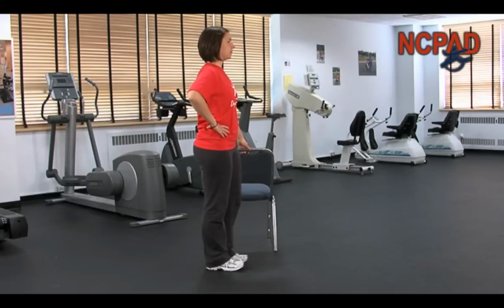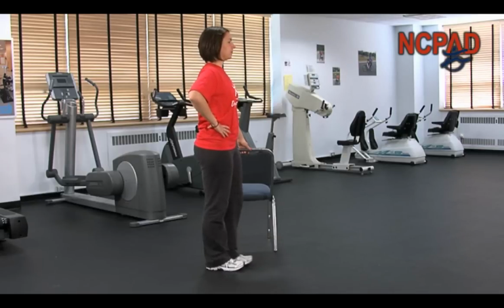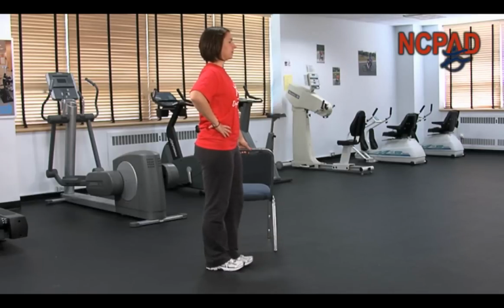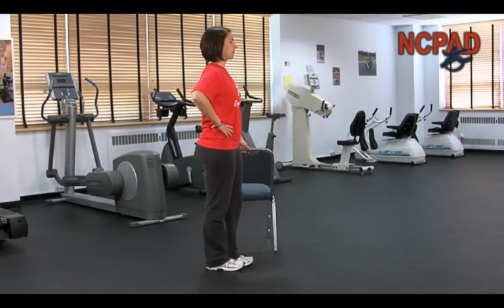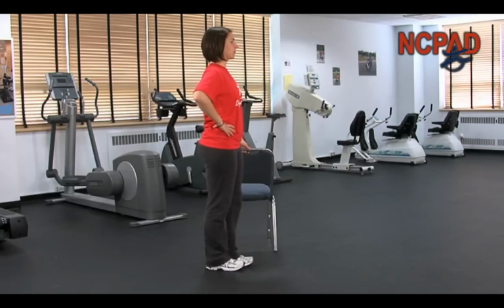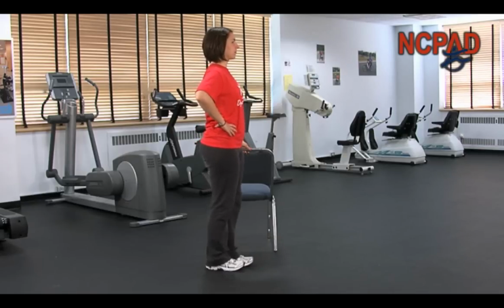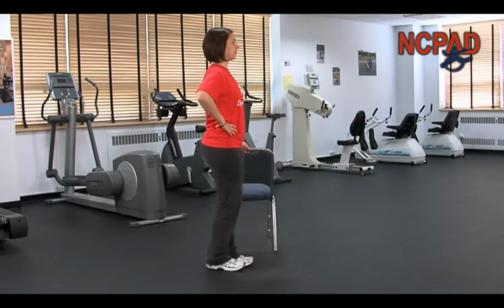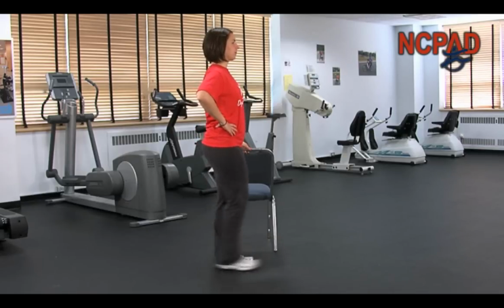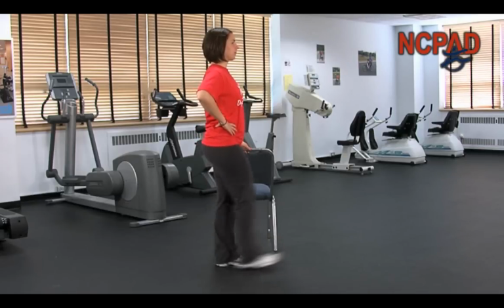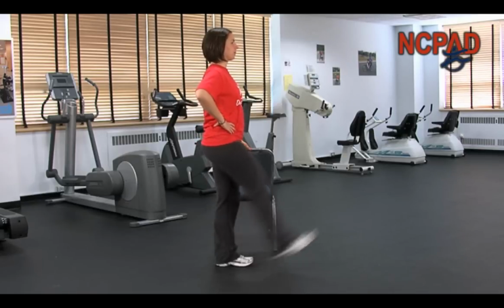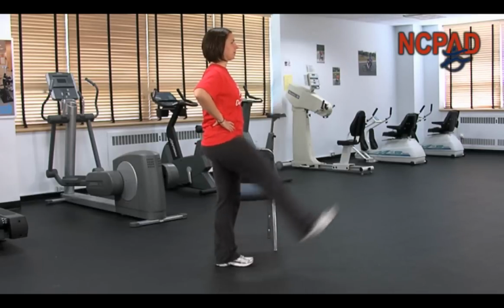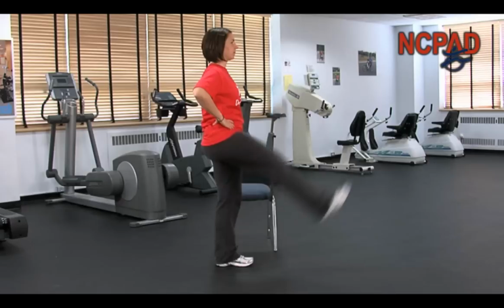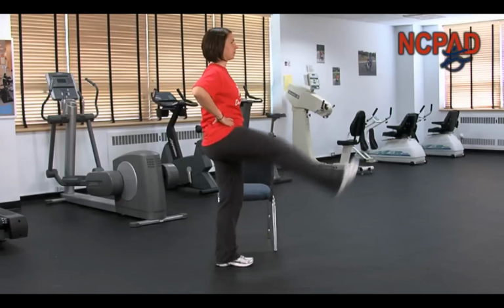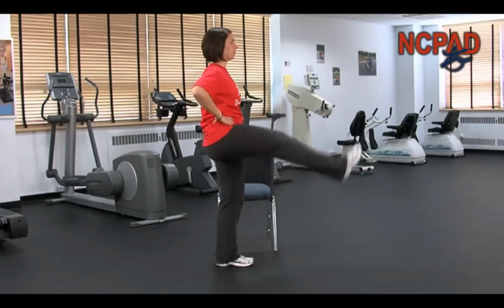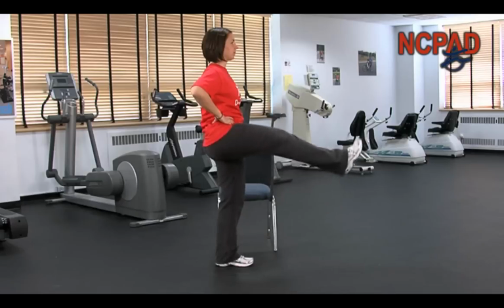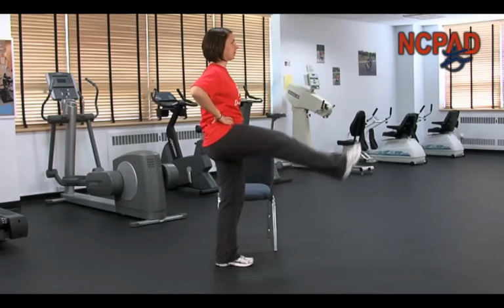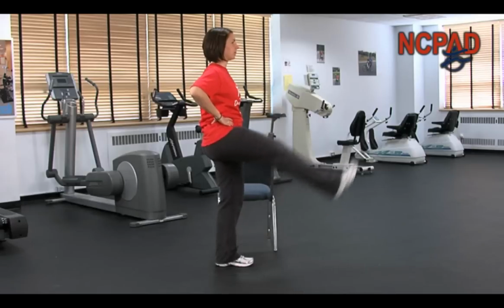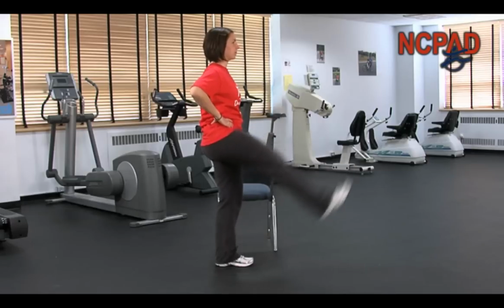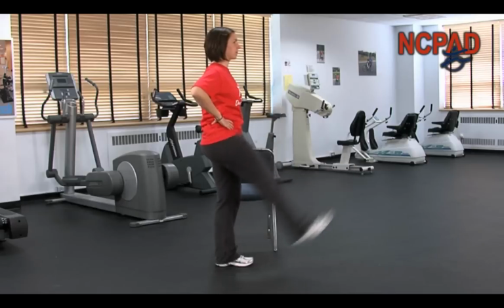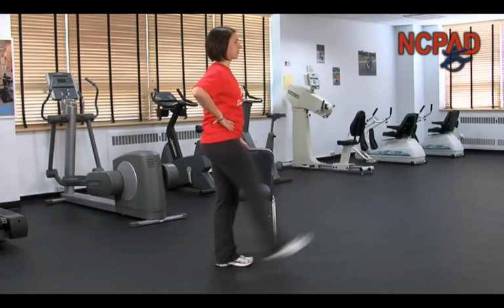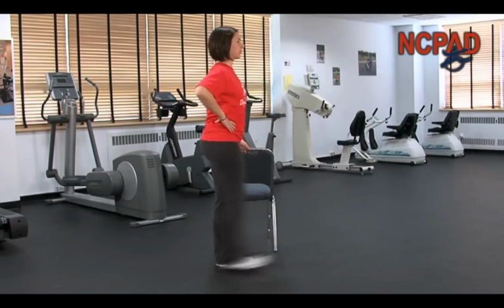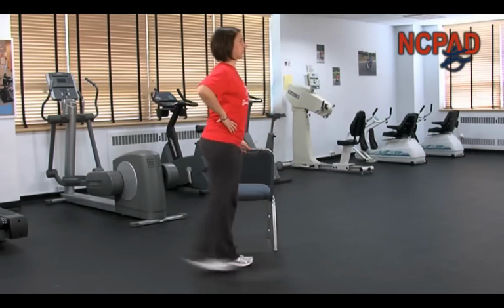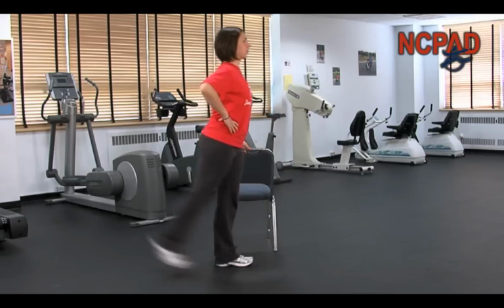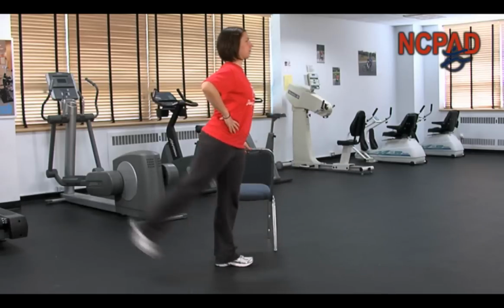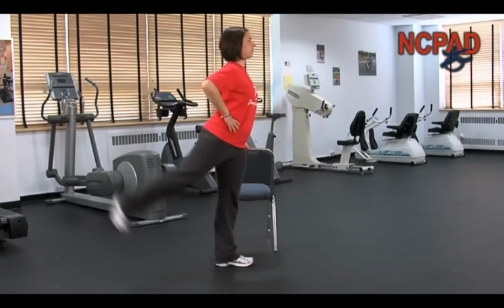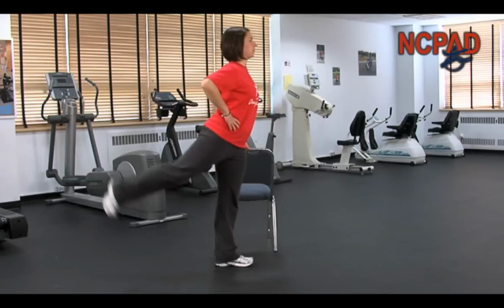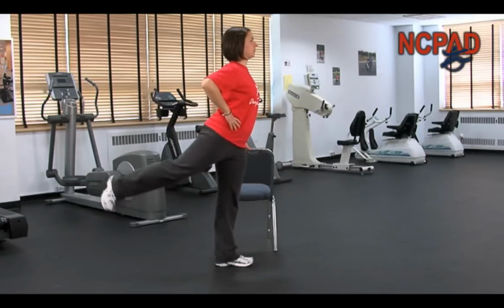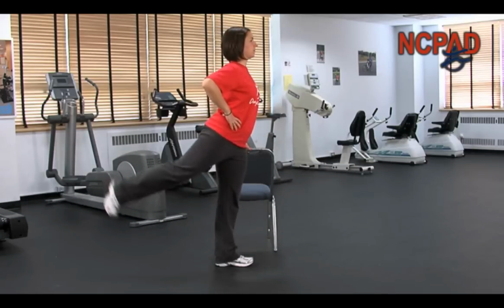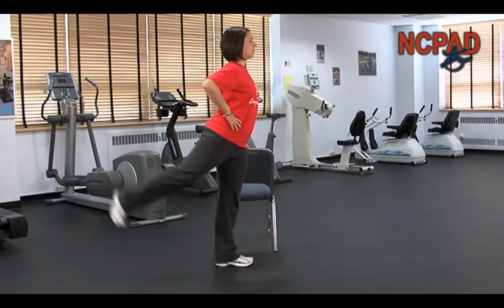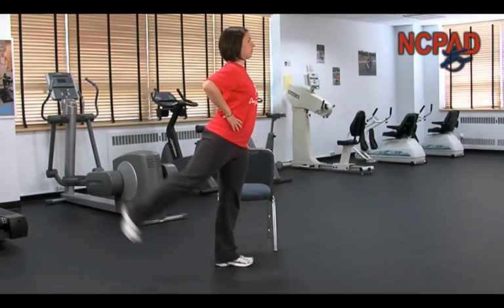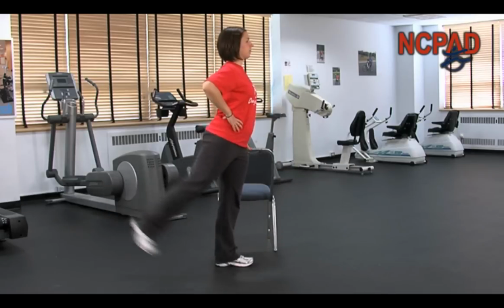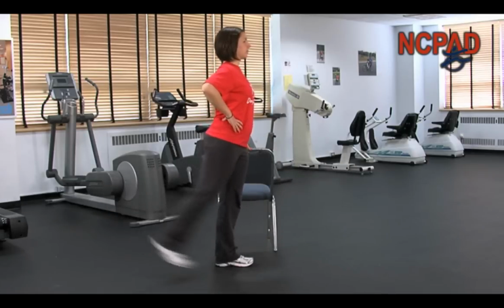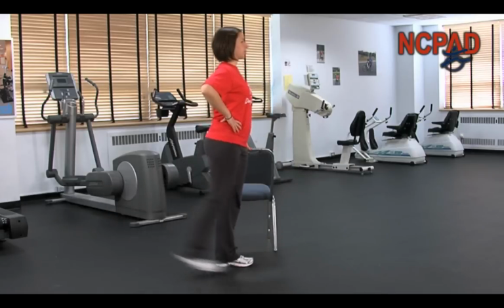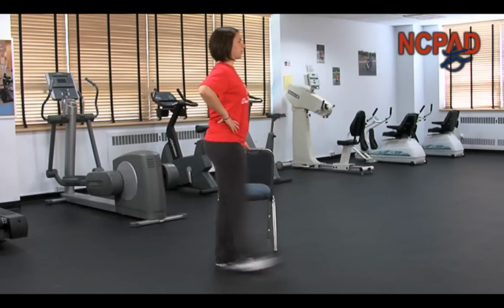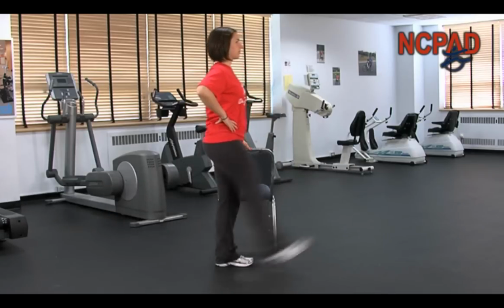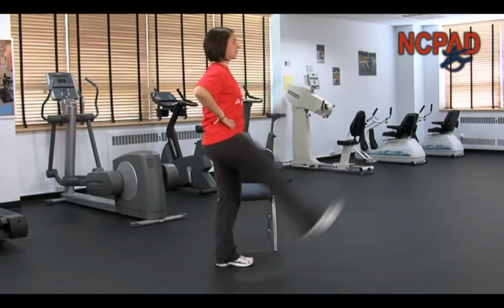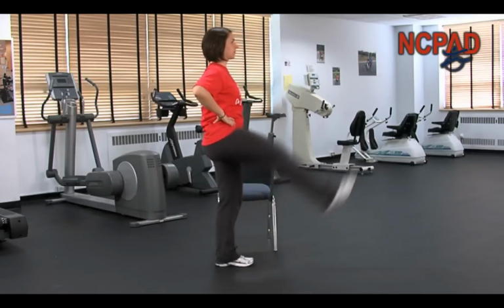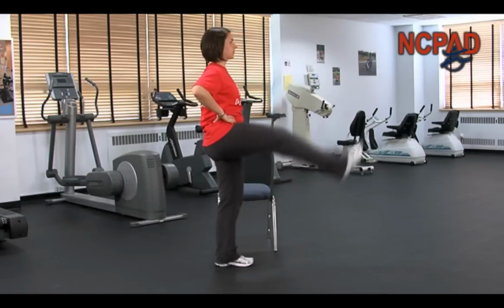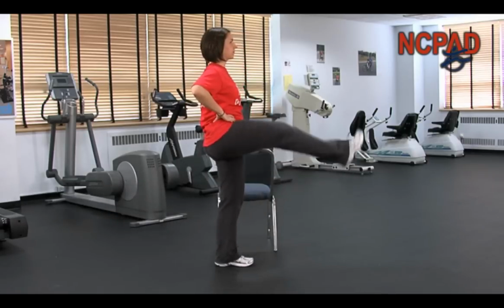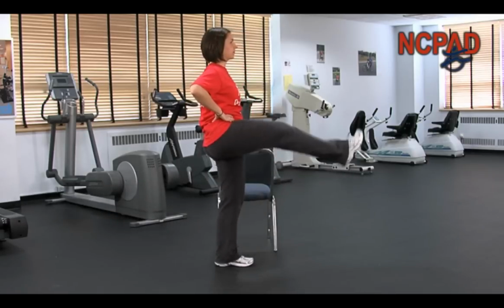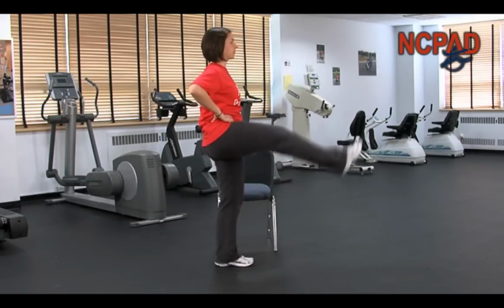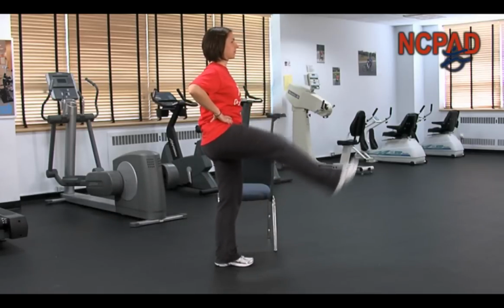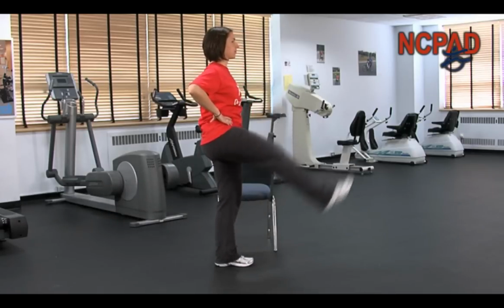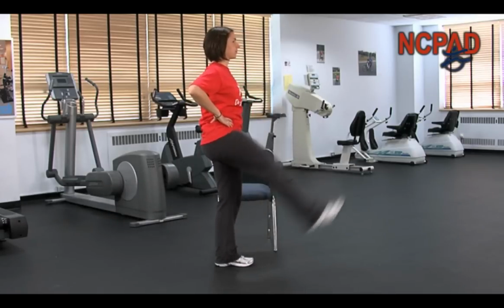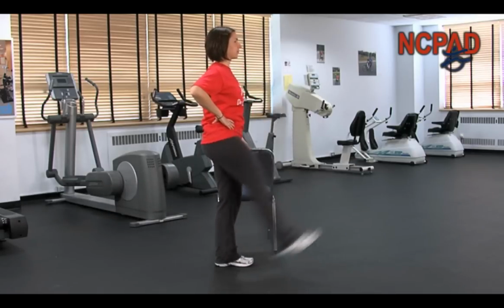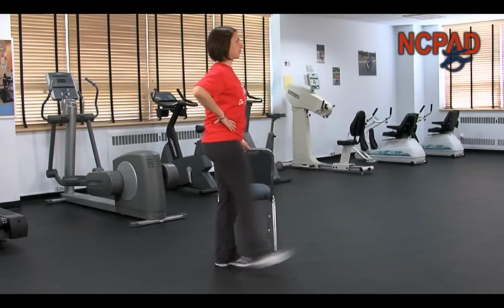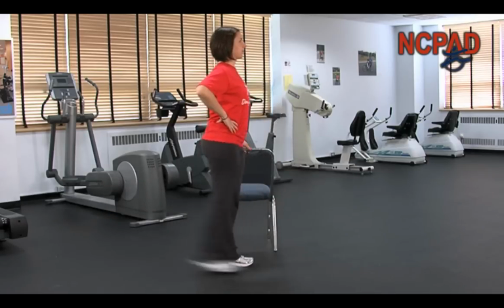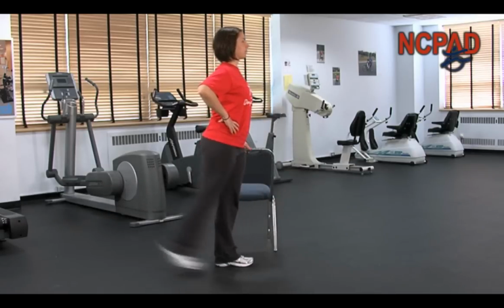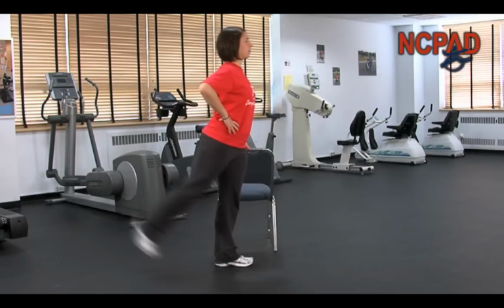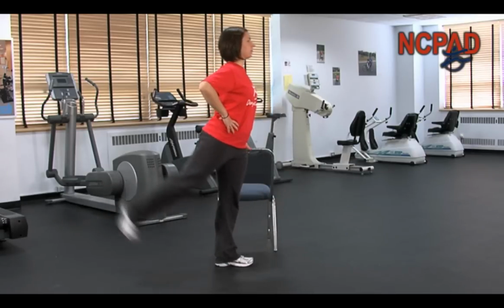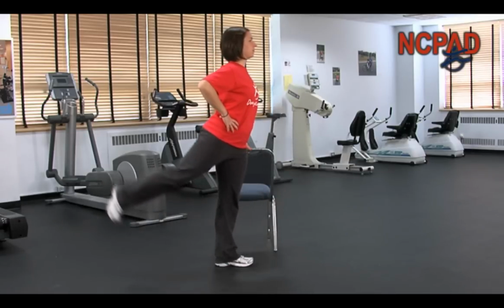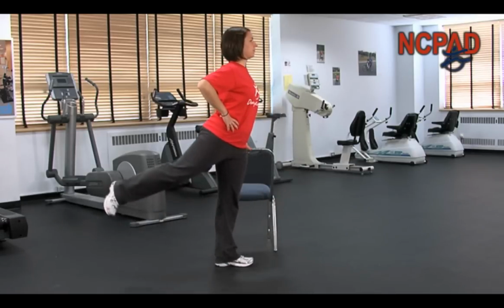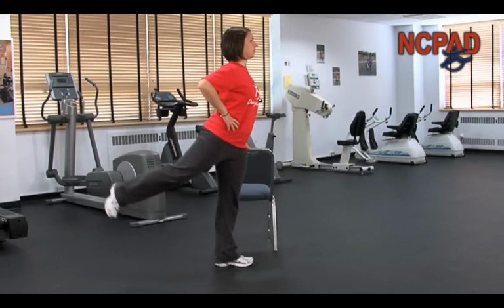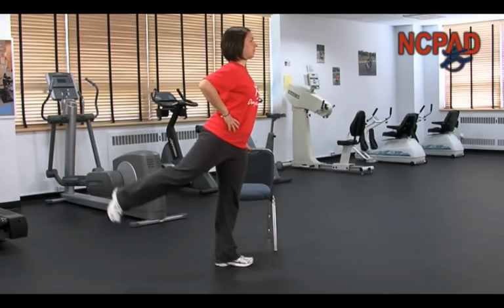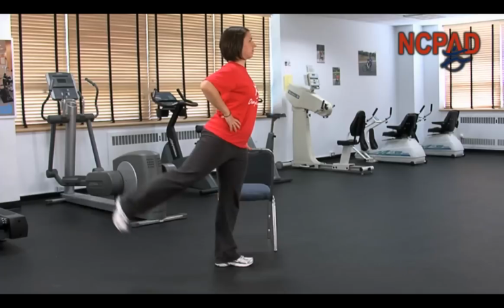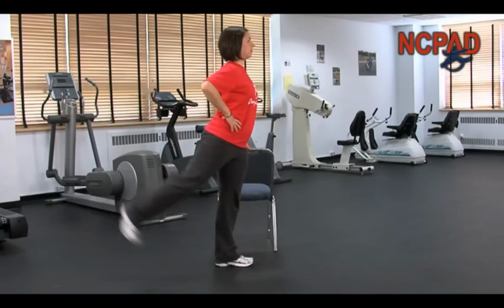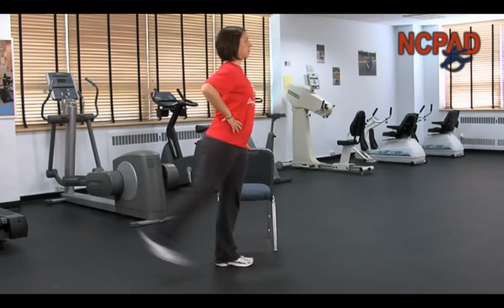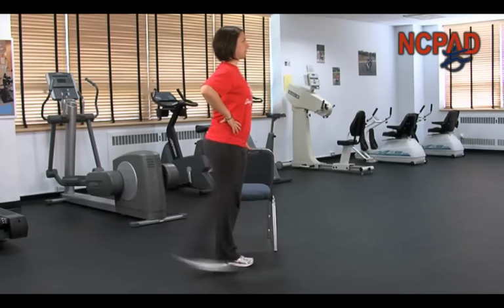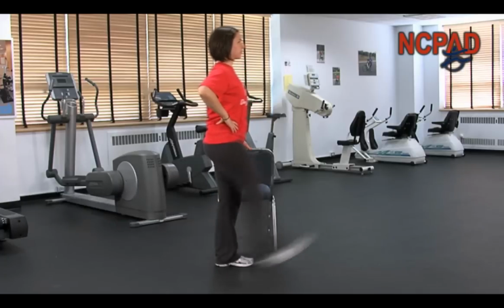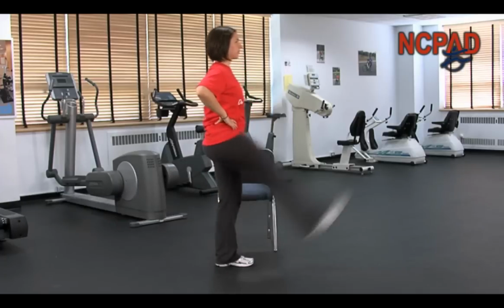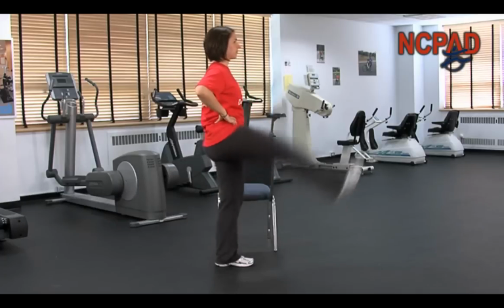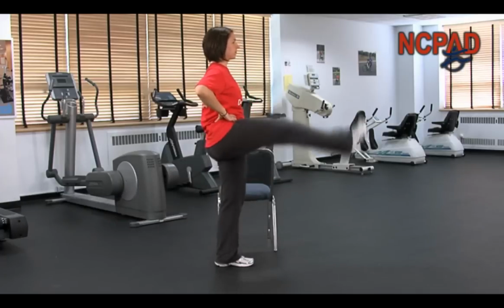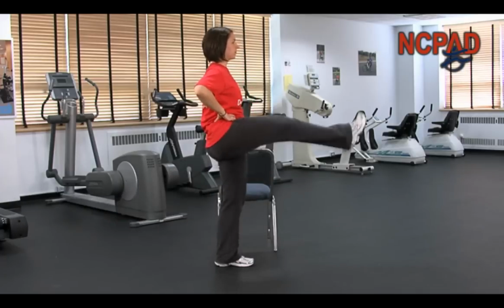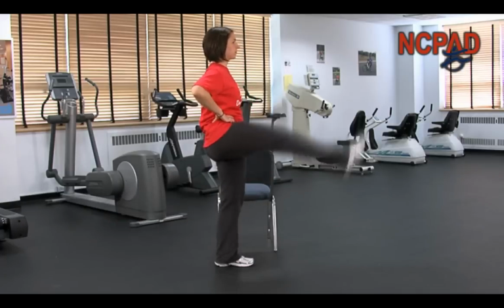Allow it to fall back through starting position and swing behind you. Once it reaches the top, allow it to fall back through the start again and lift up in front of you.